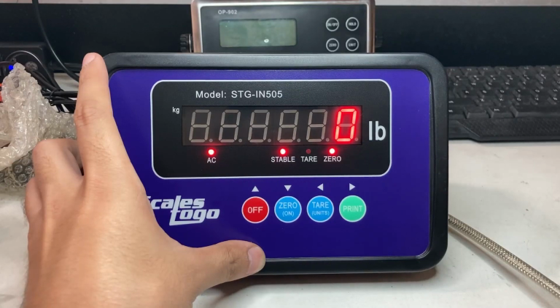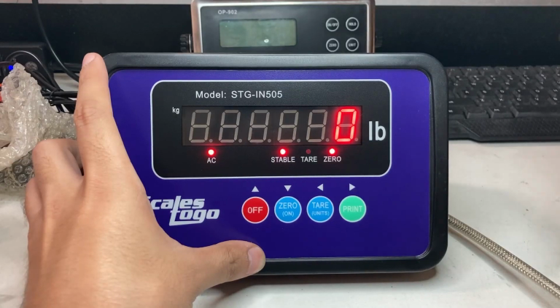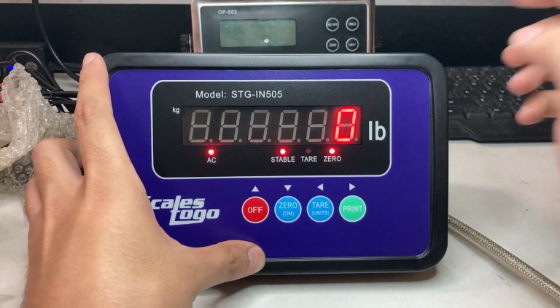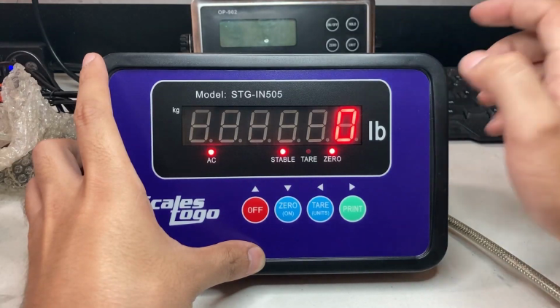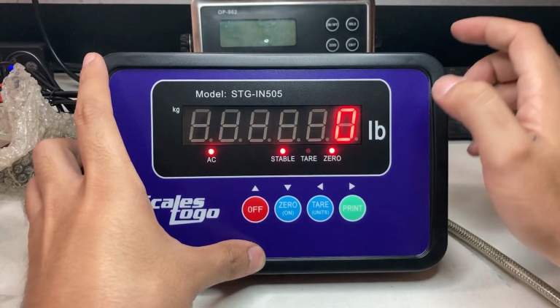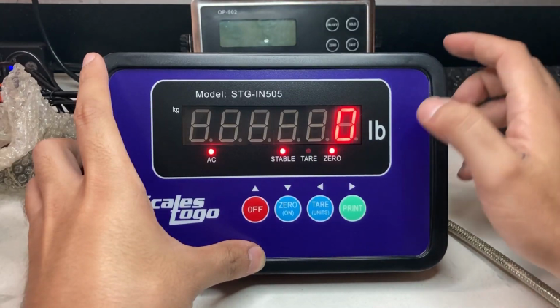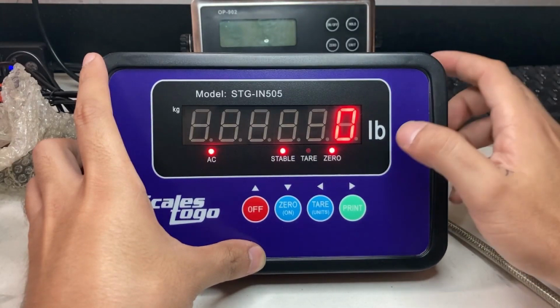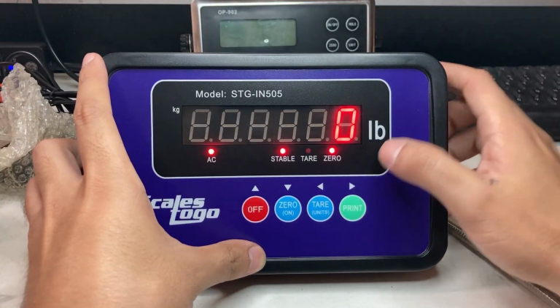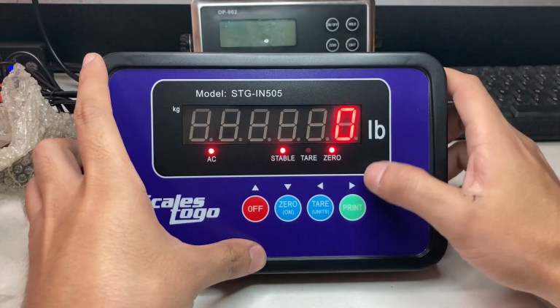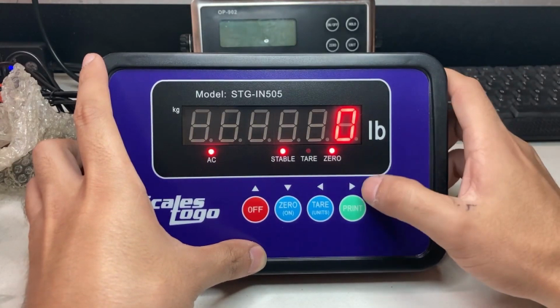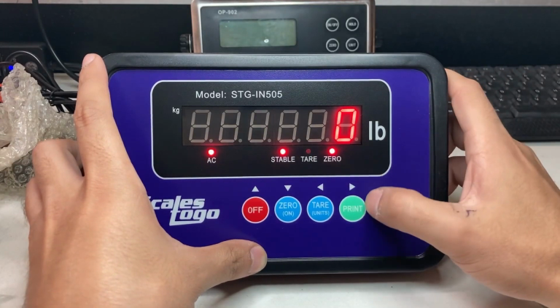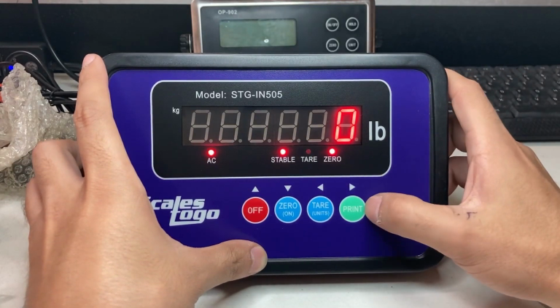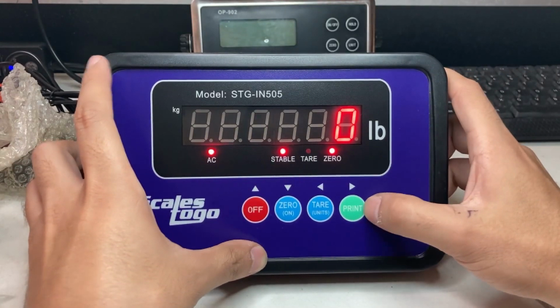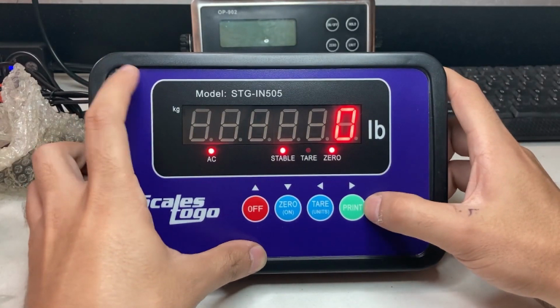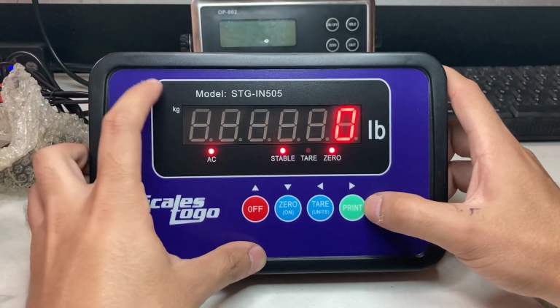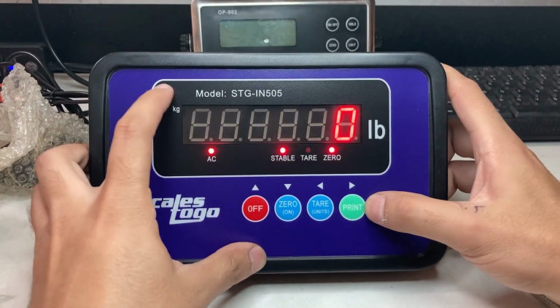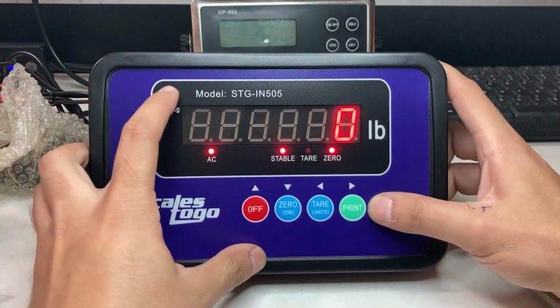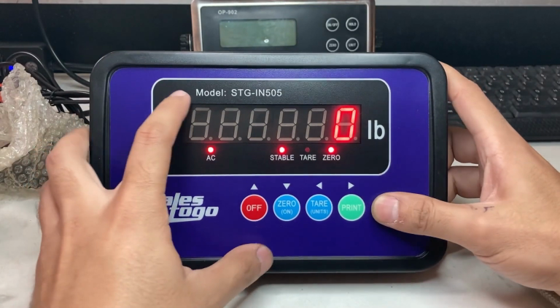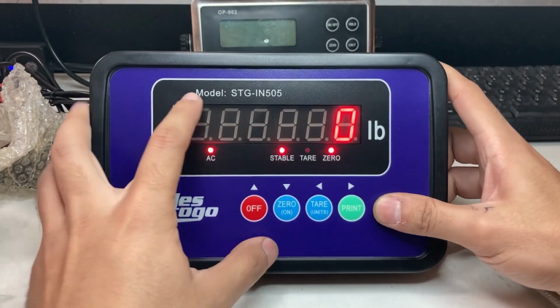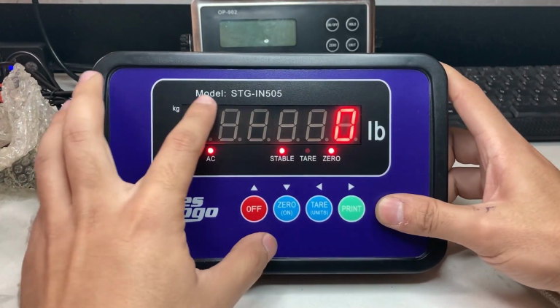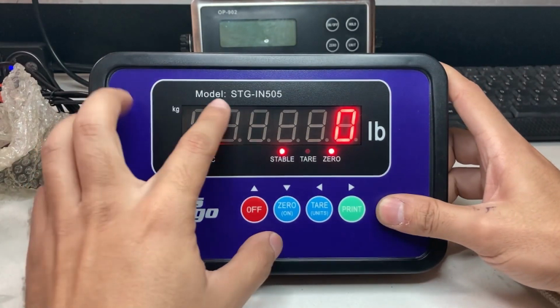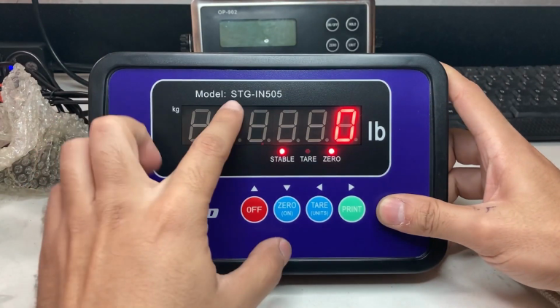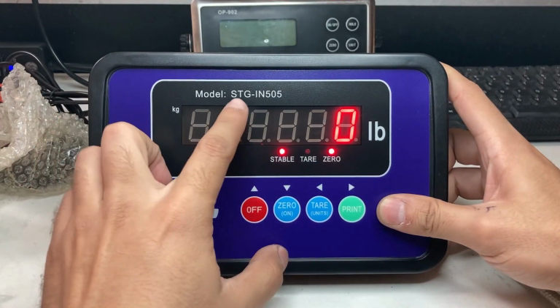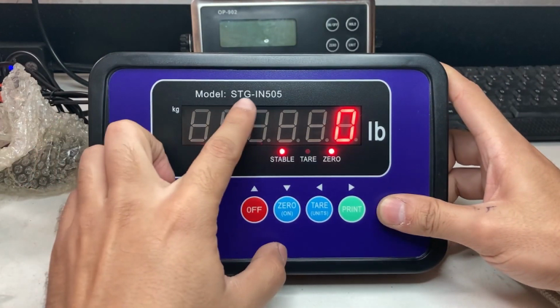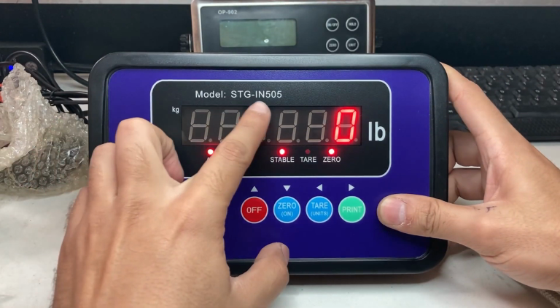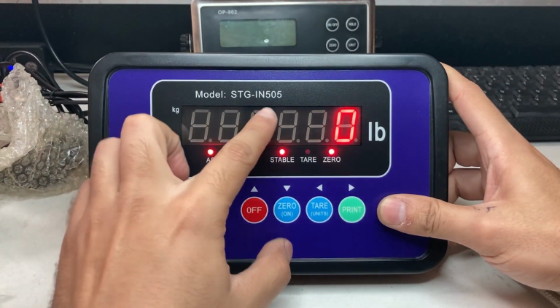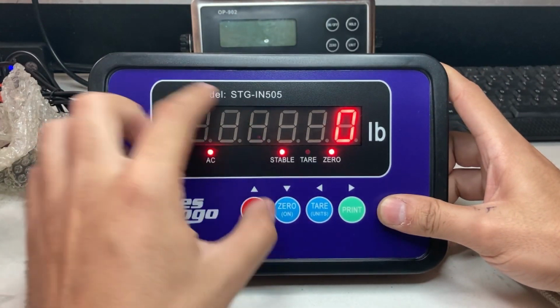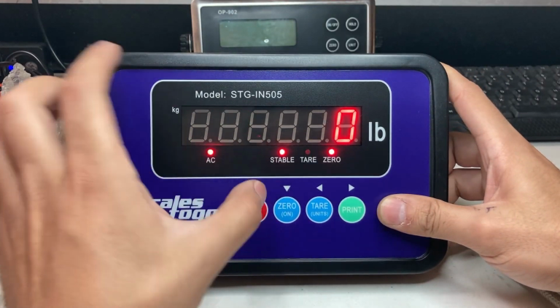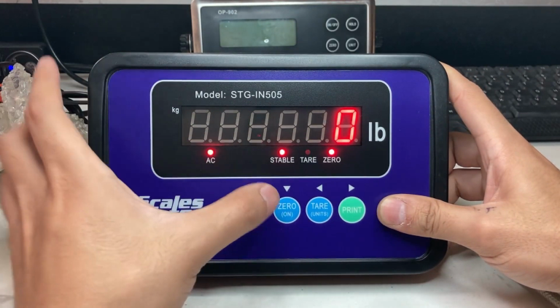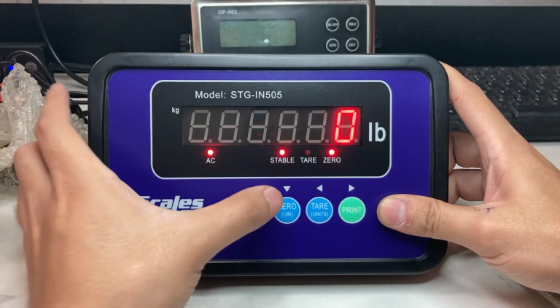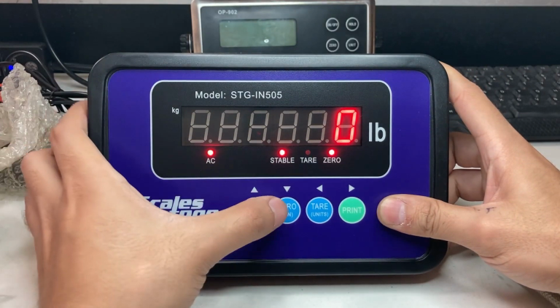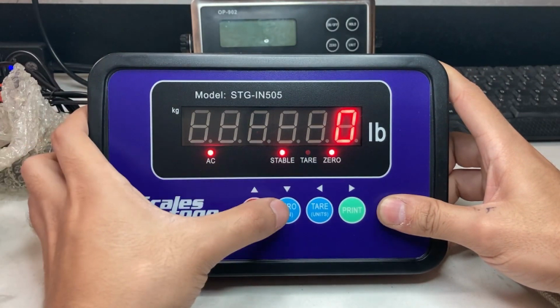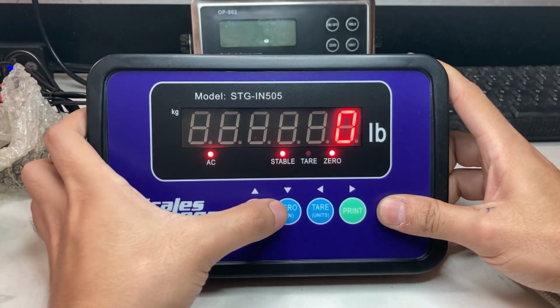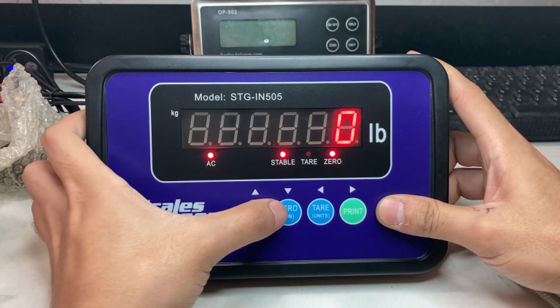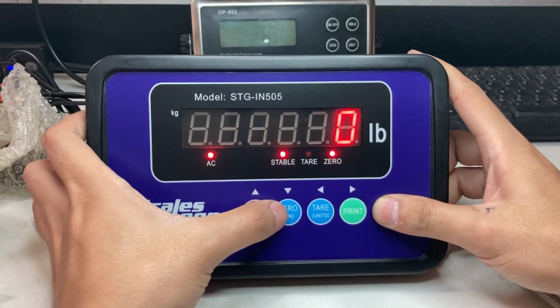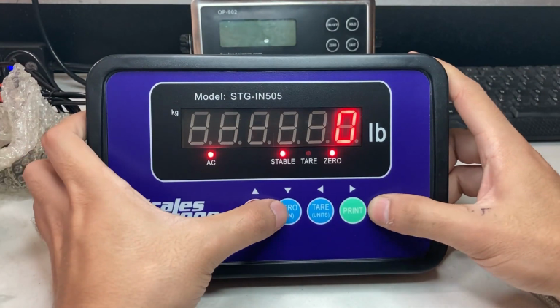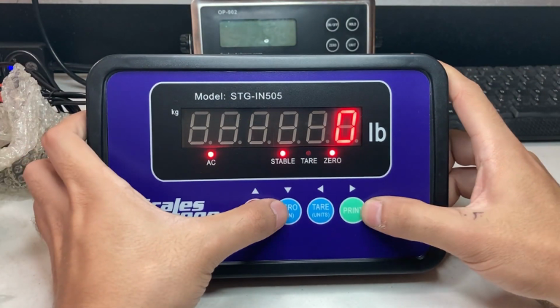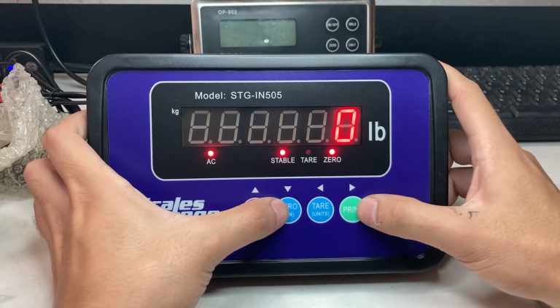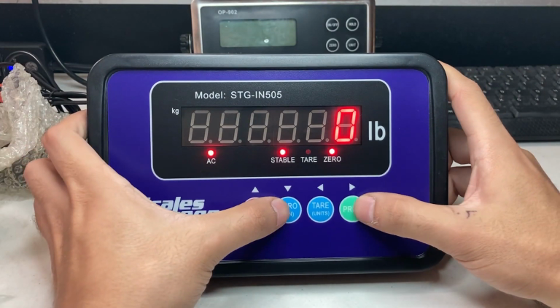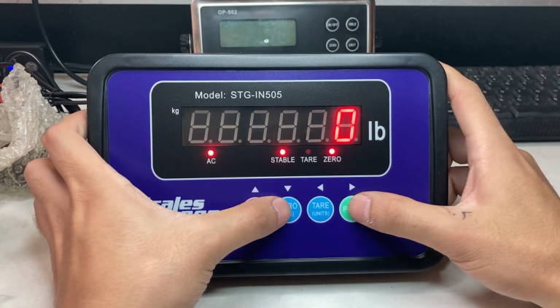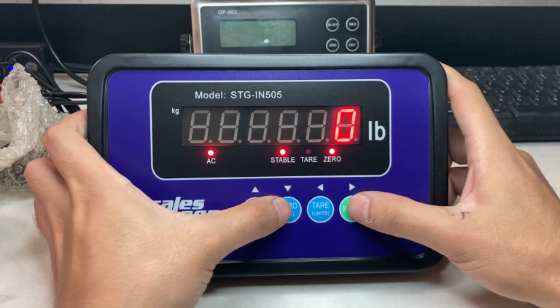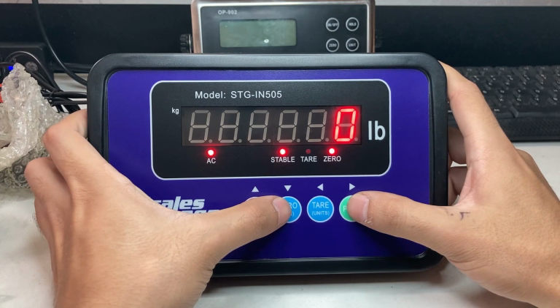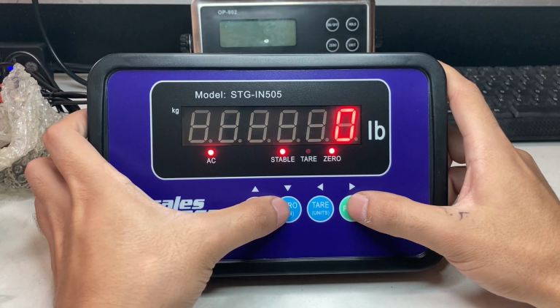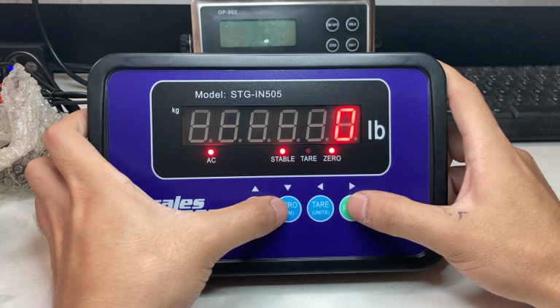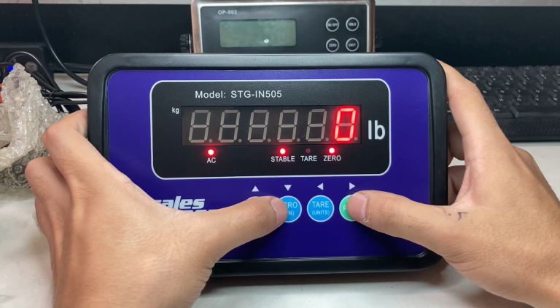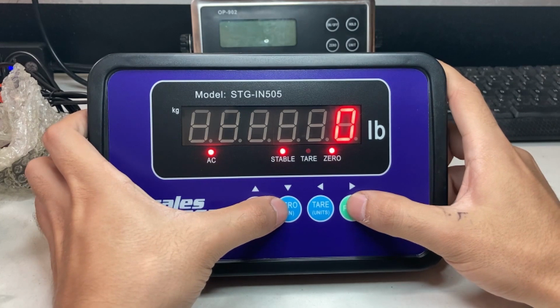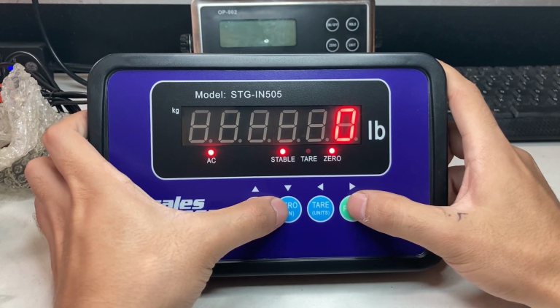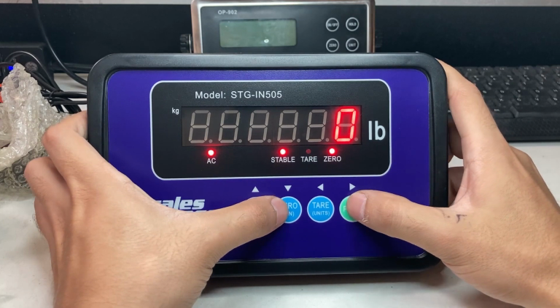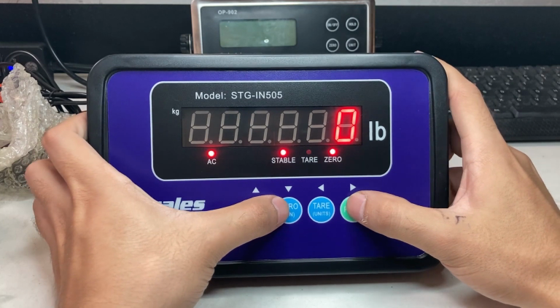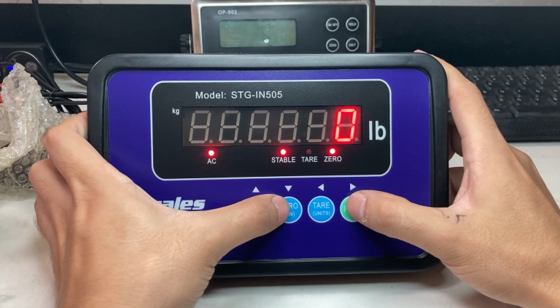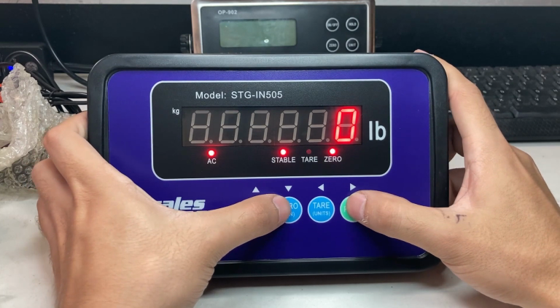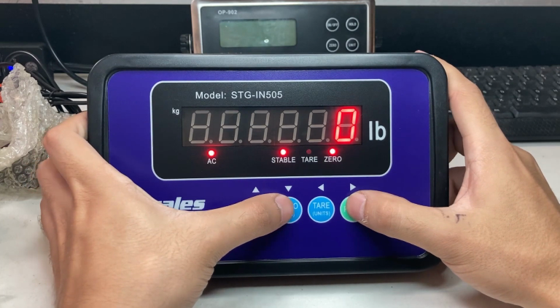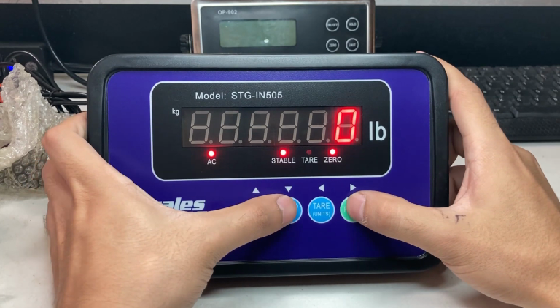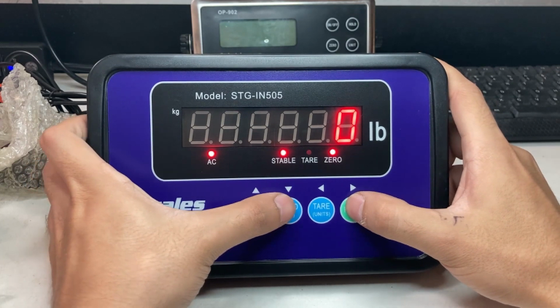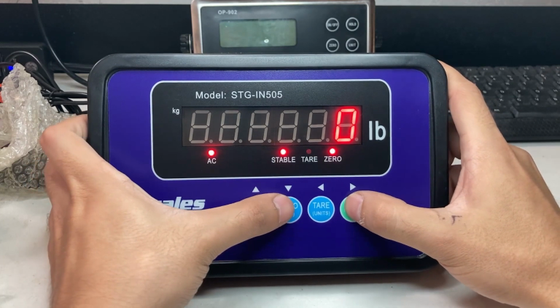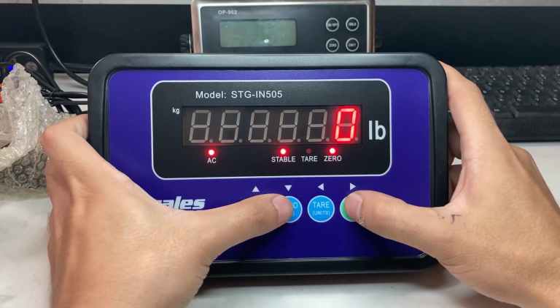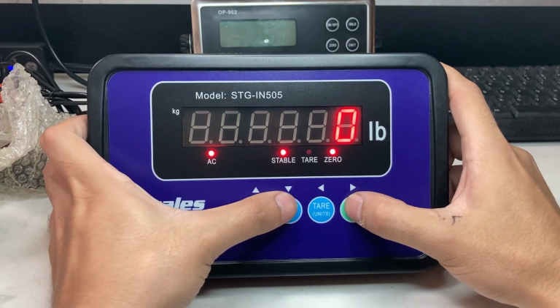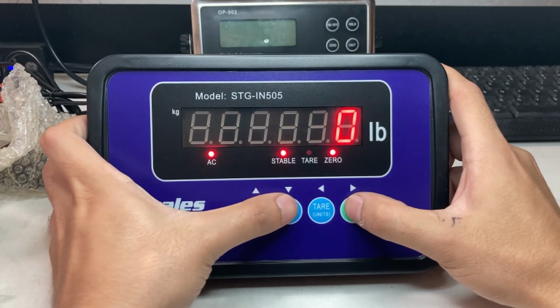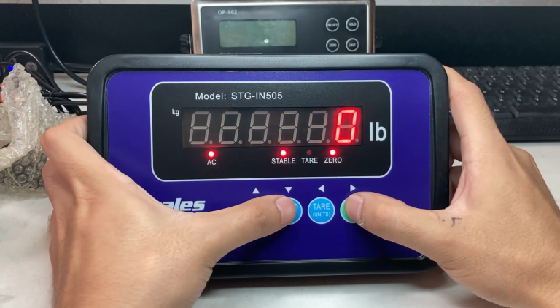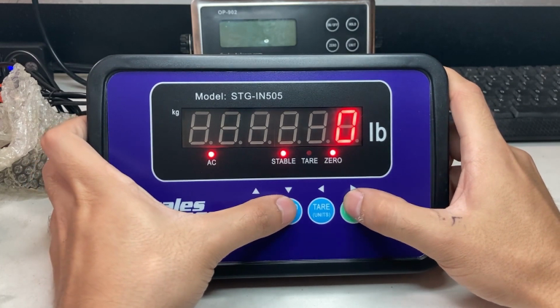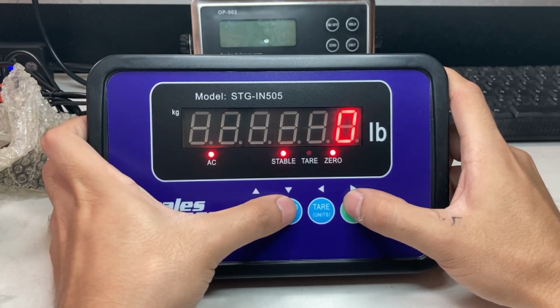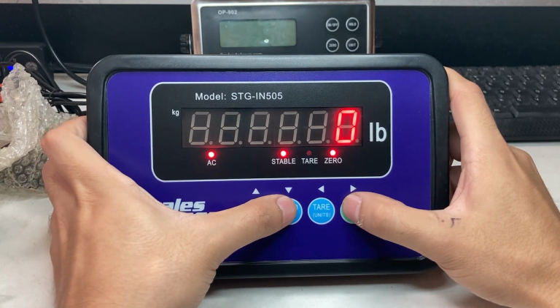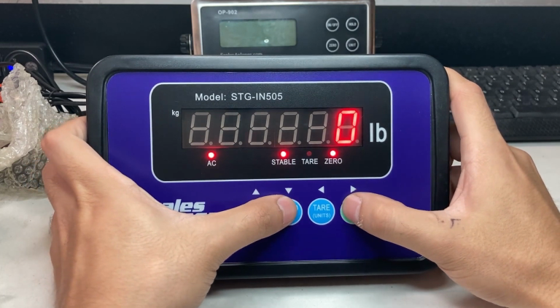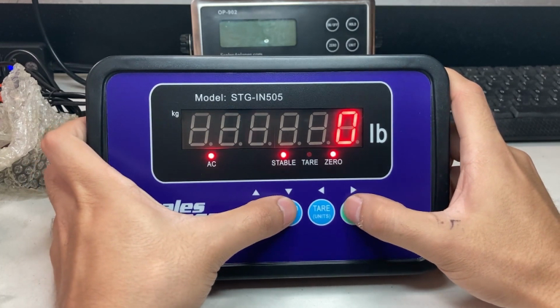Hello, so this video is on the STG-IN505. This is just general calibration and going to the menu.